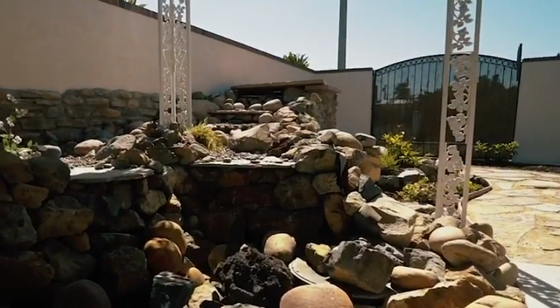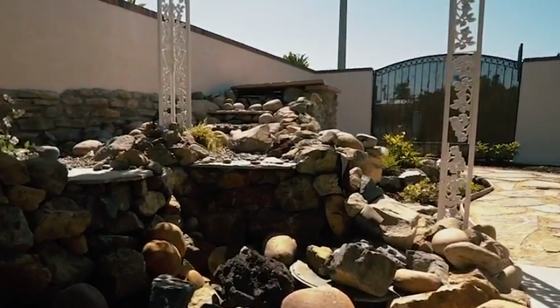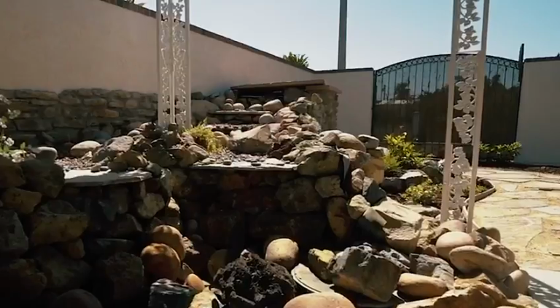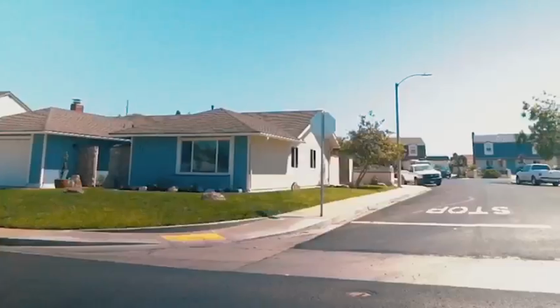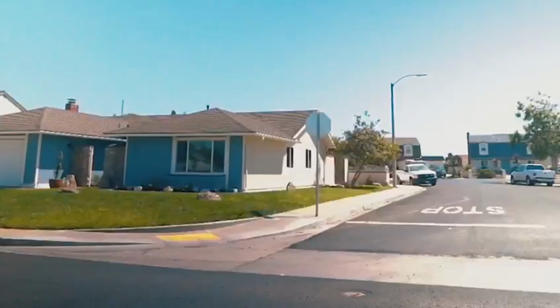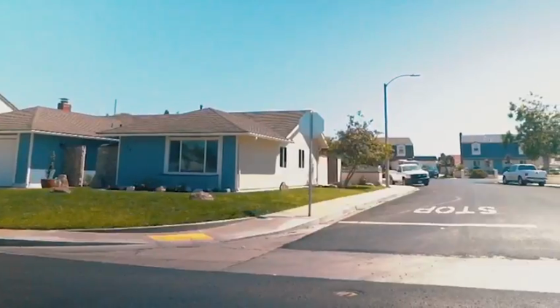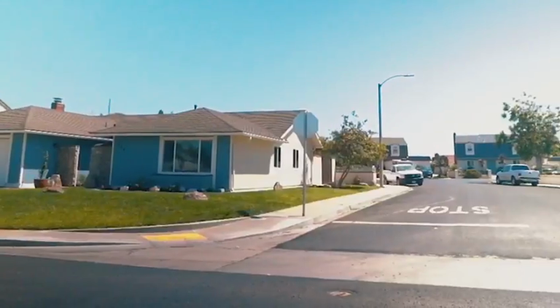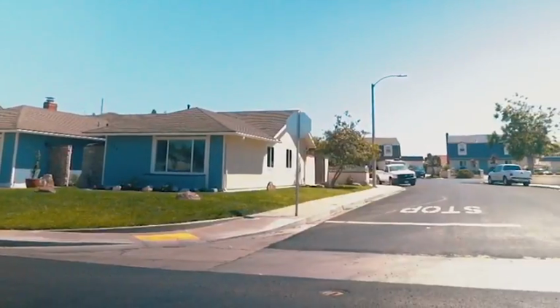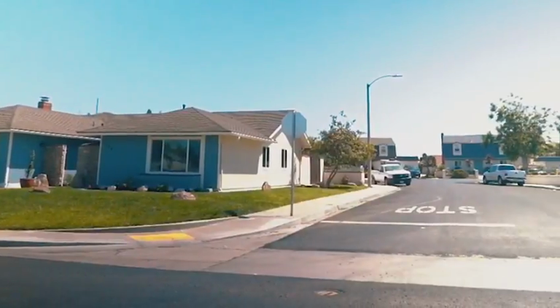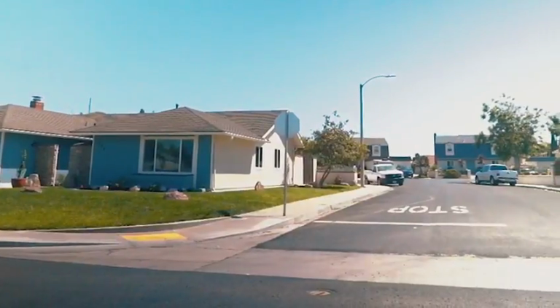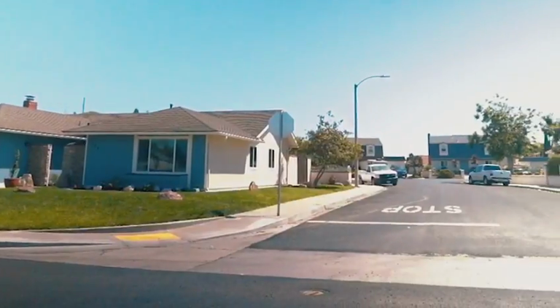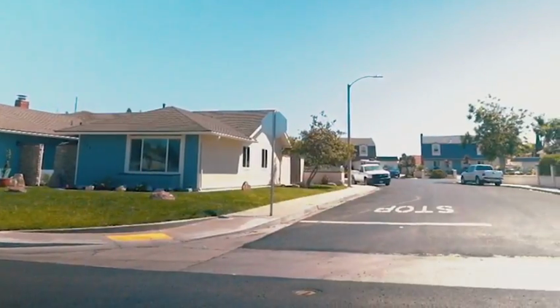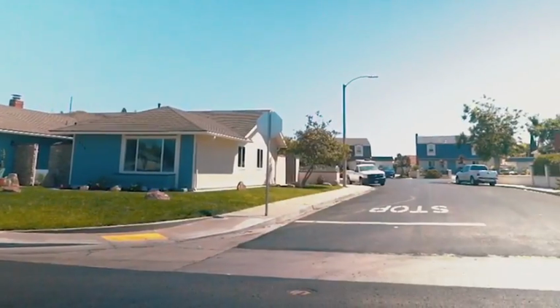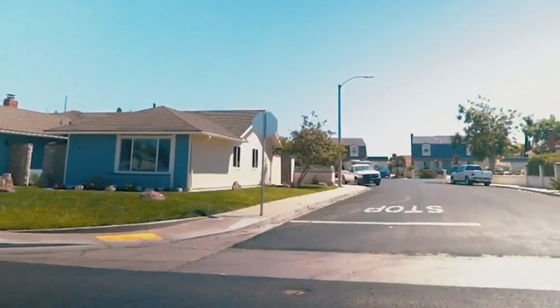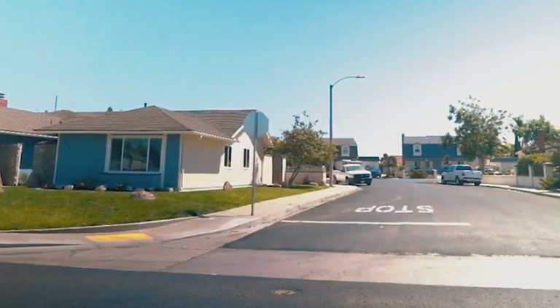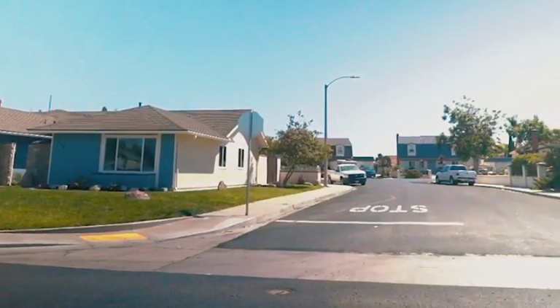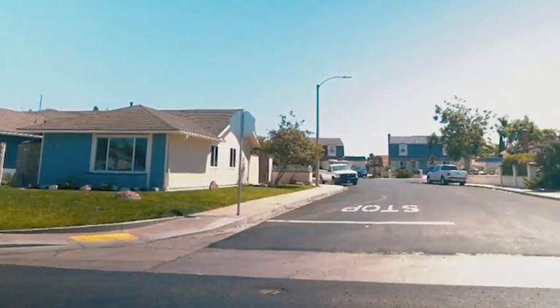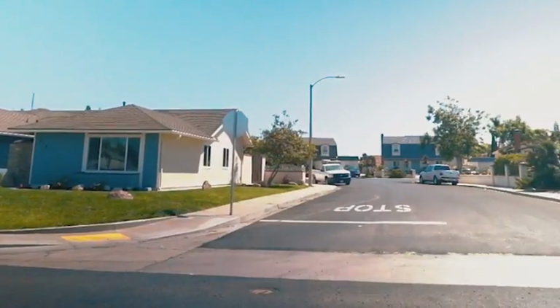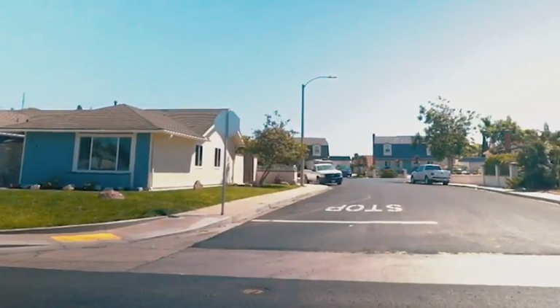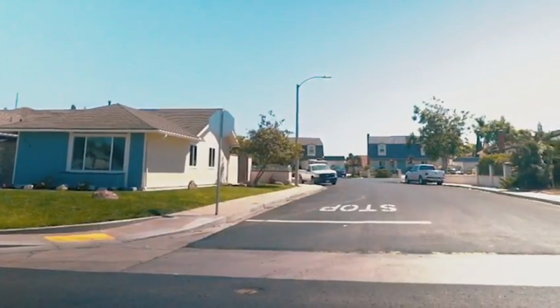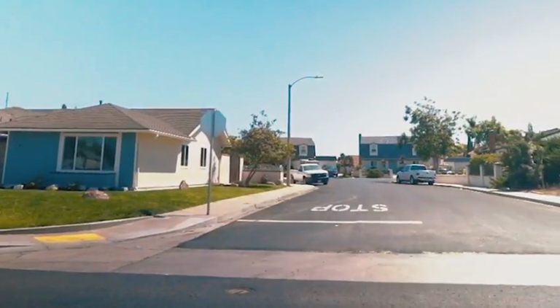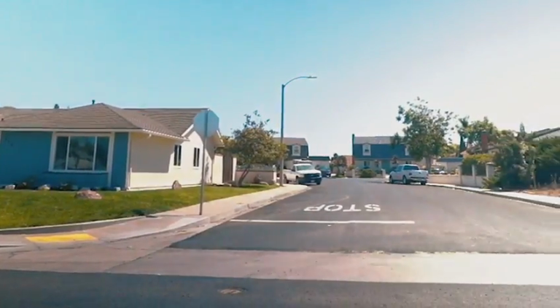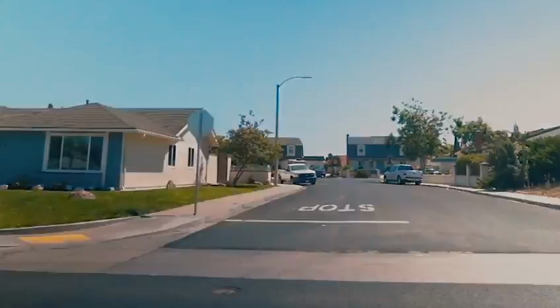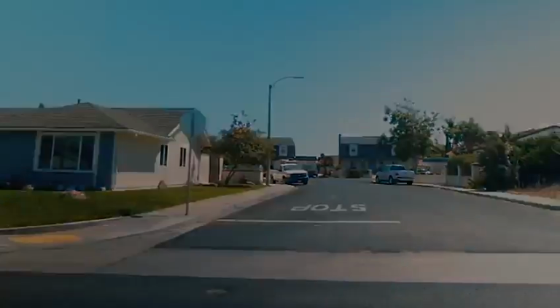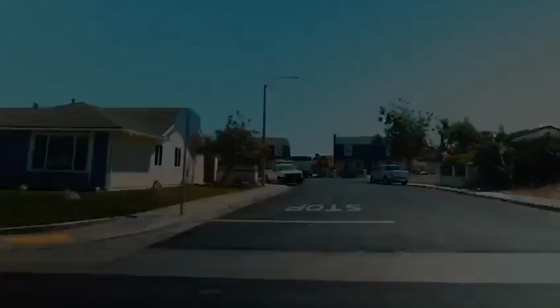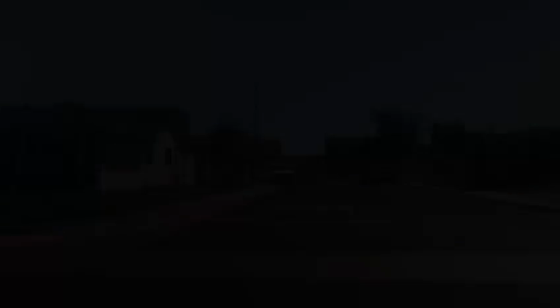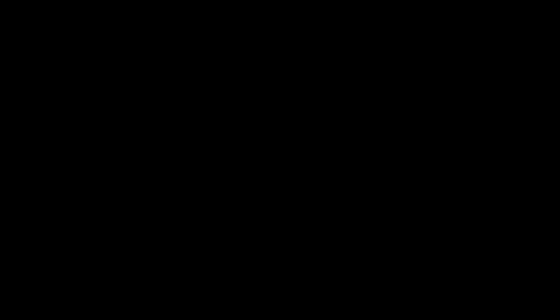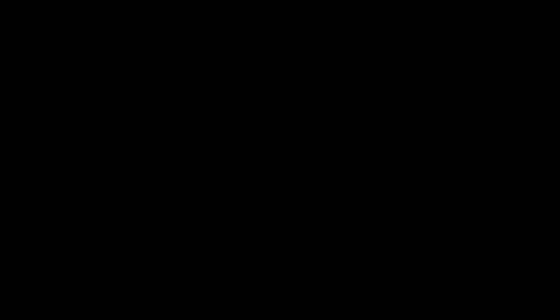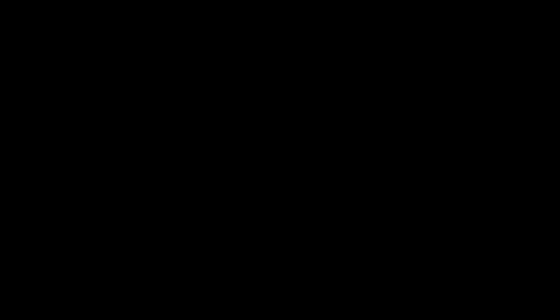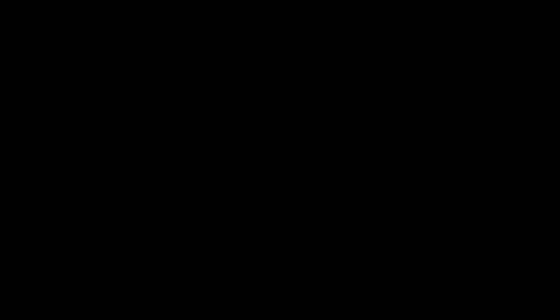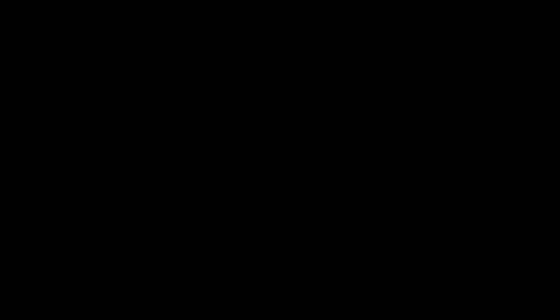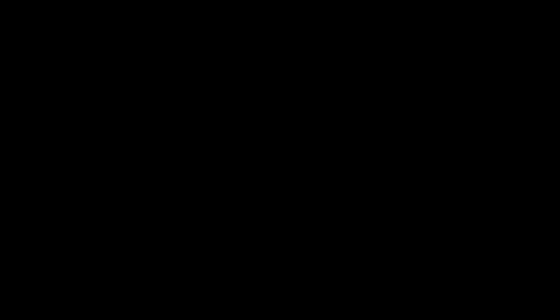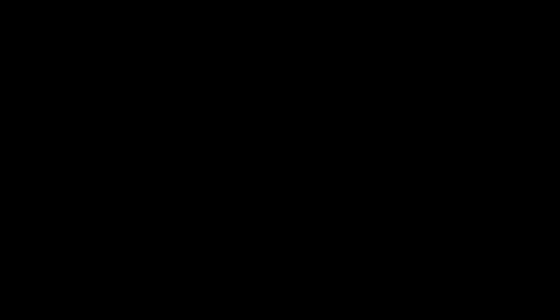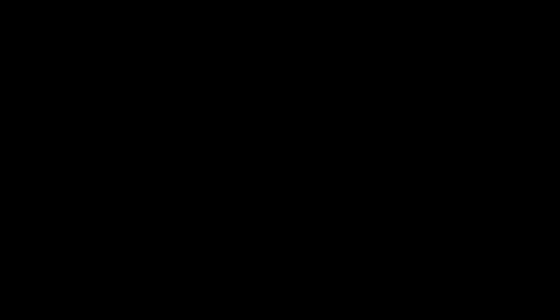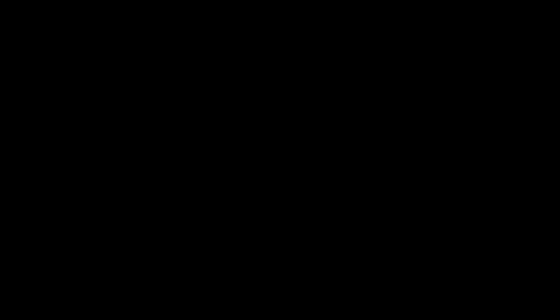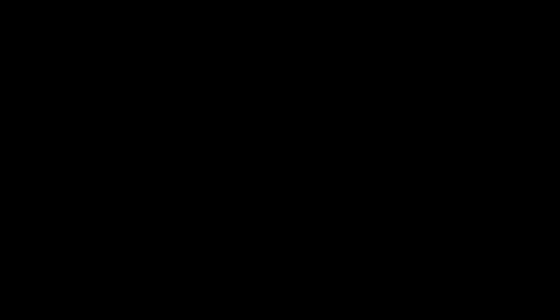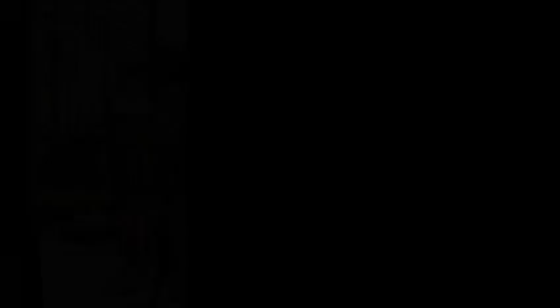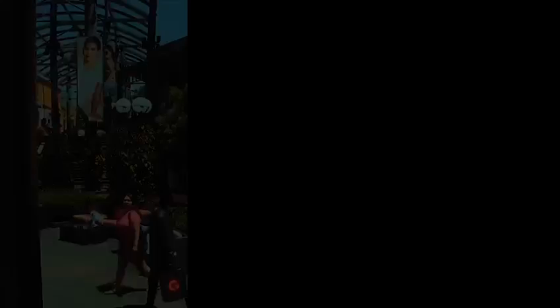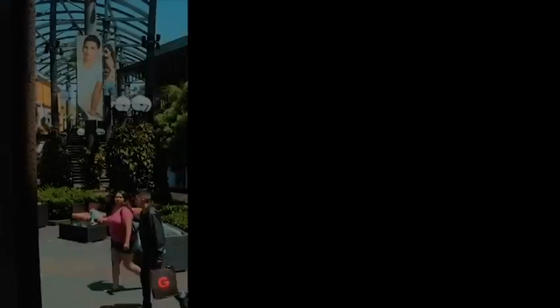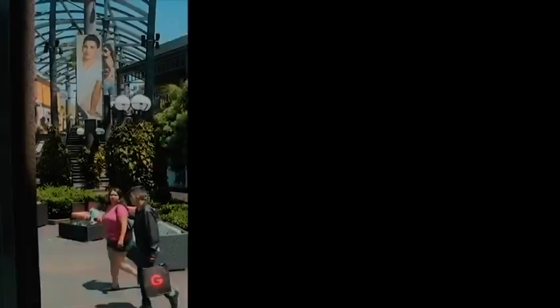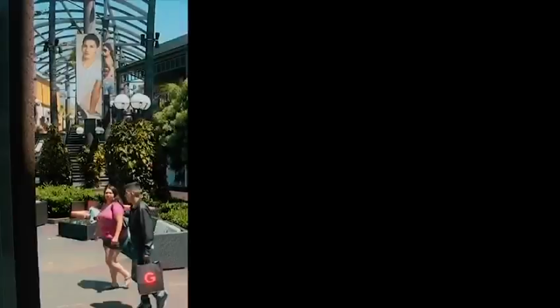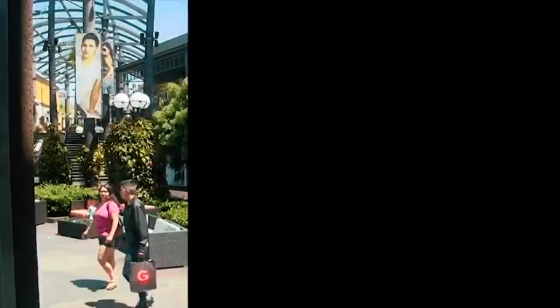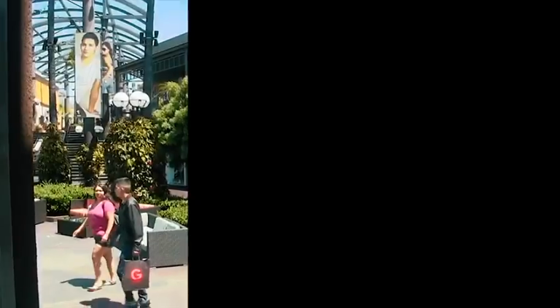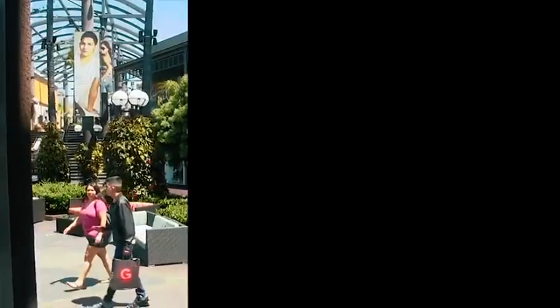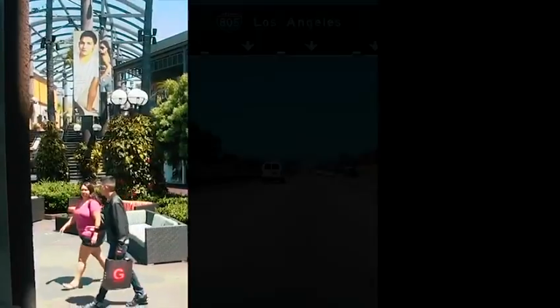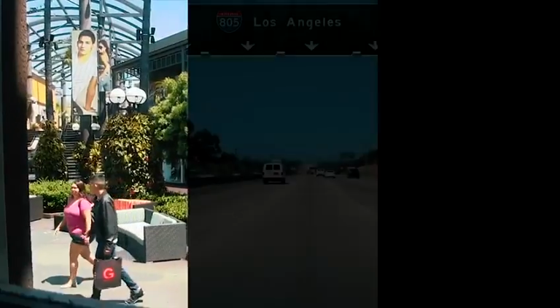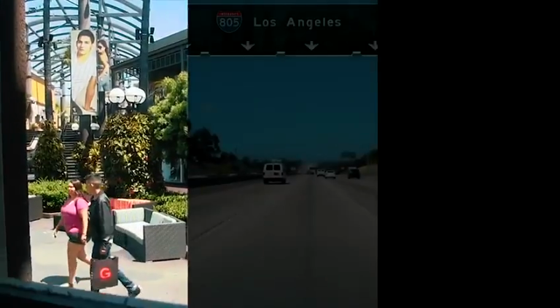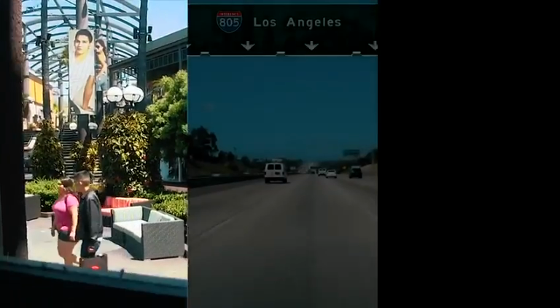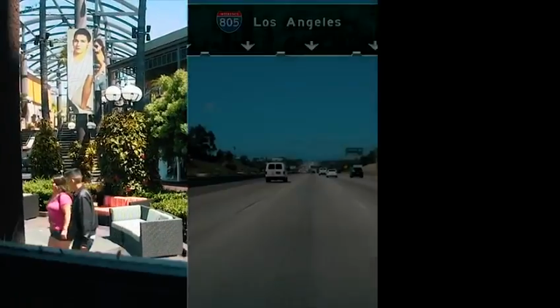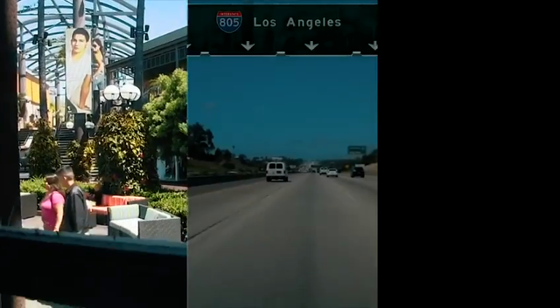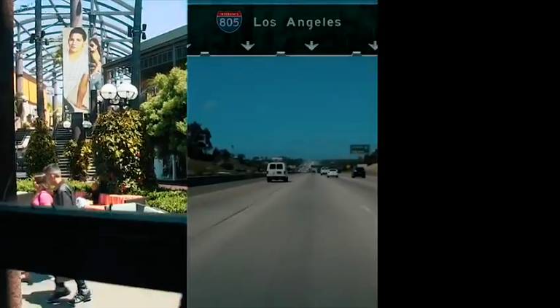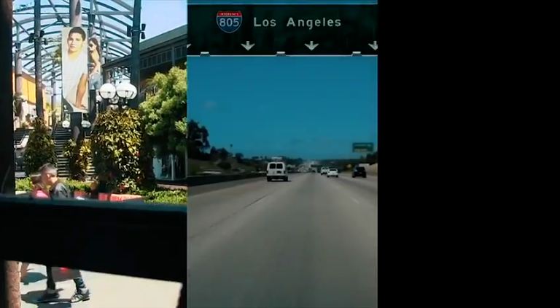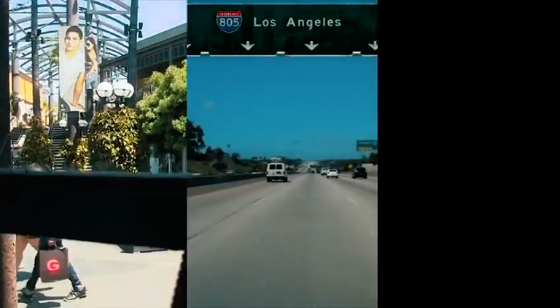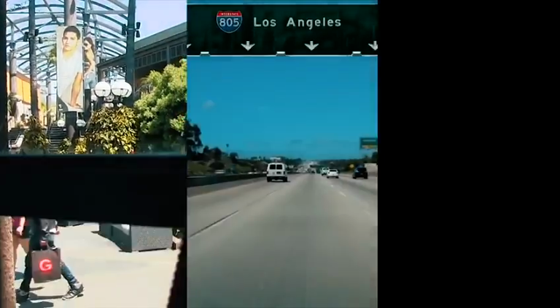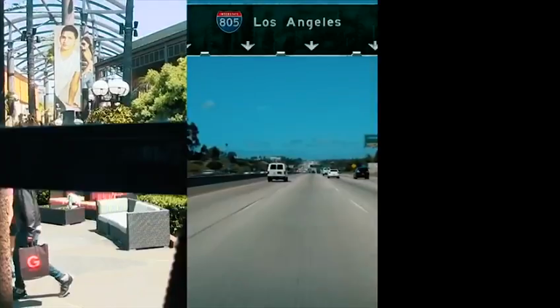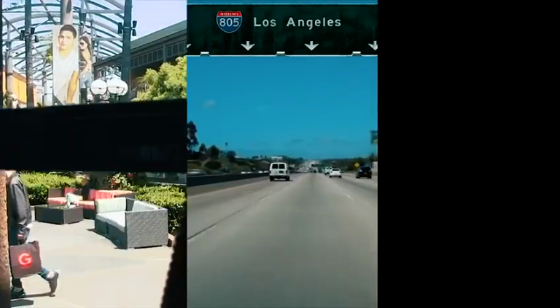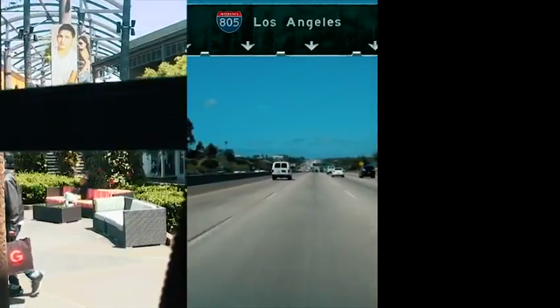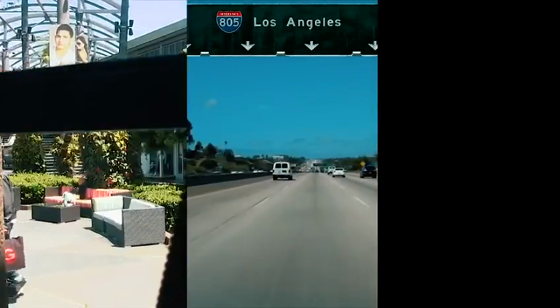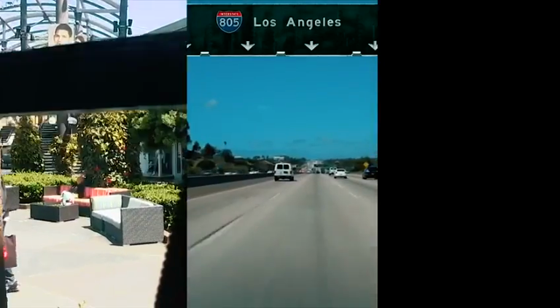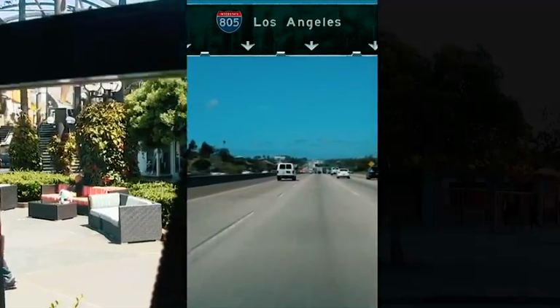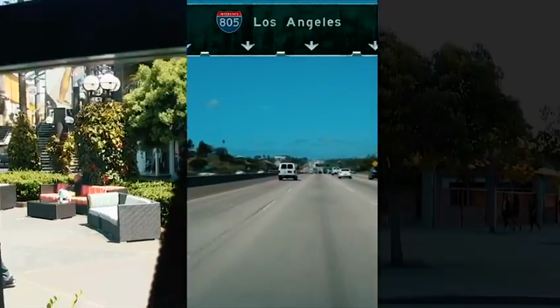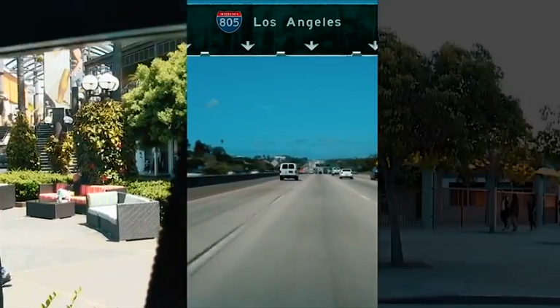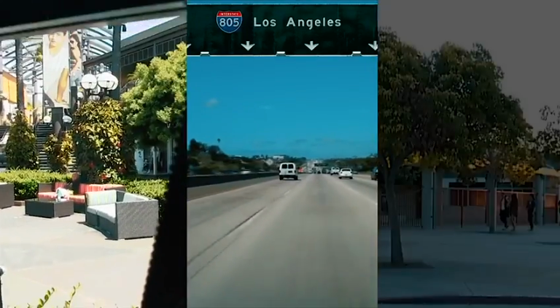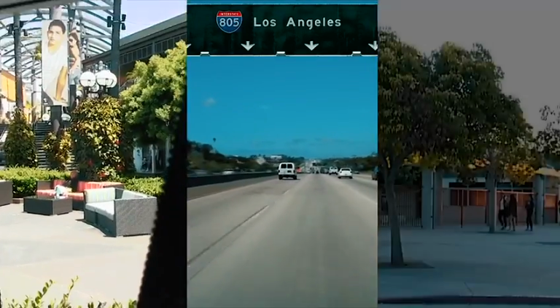This is a must-see in a great area with the convenience of shopping centers, the 805 freeway, and great schools nearby.